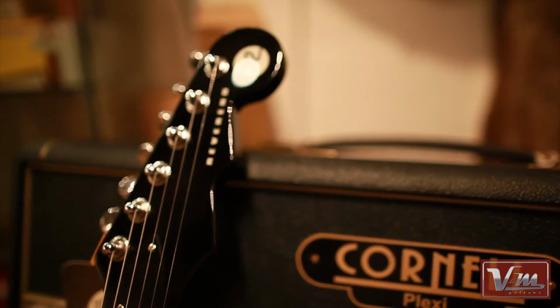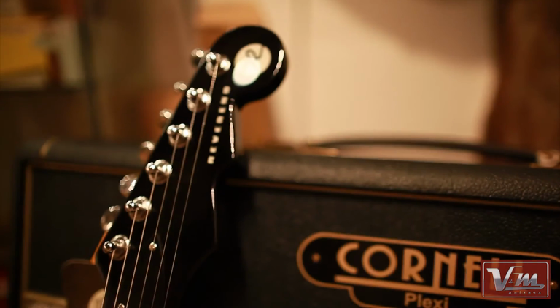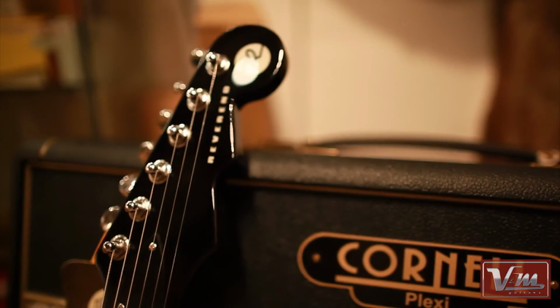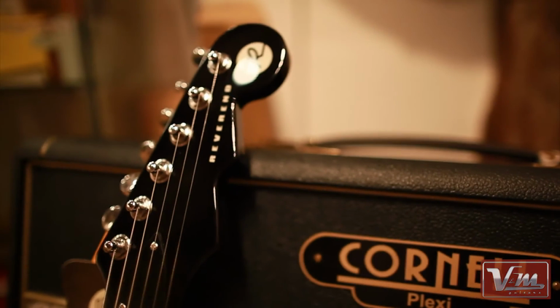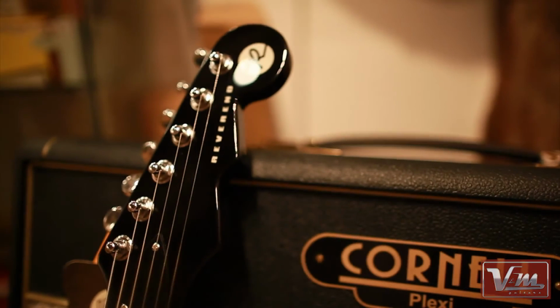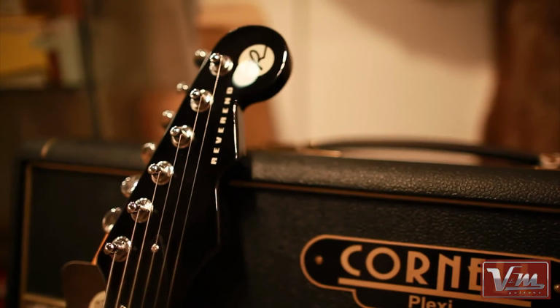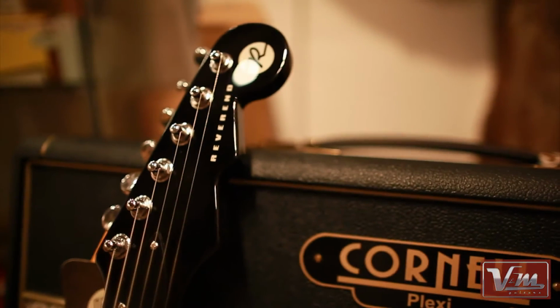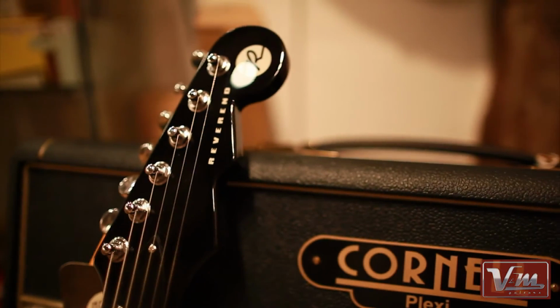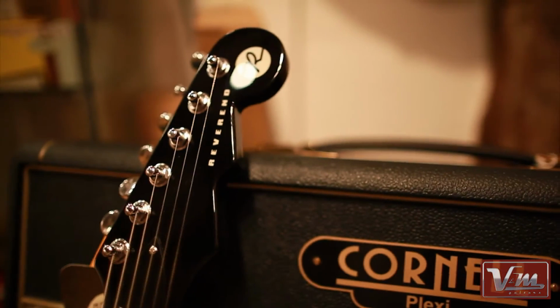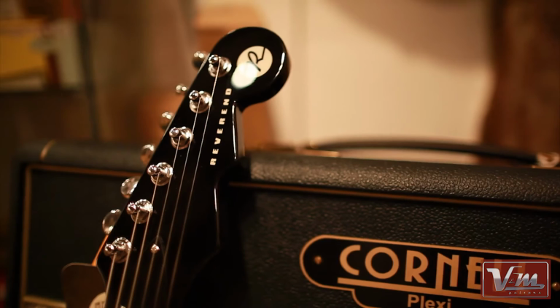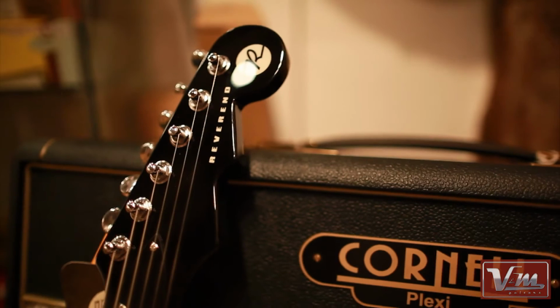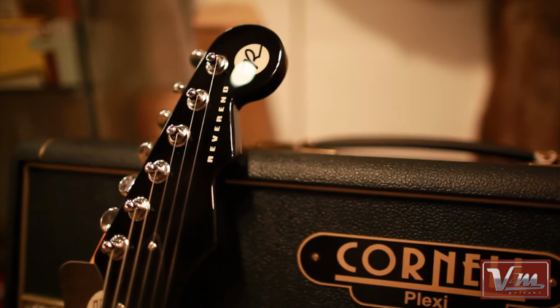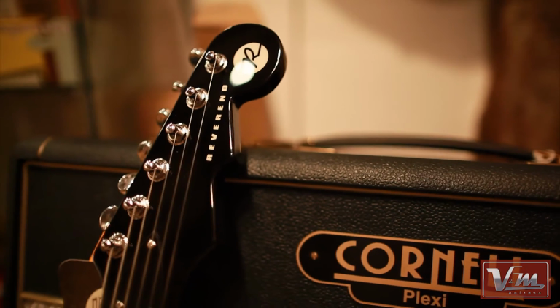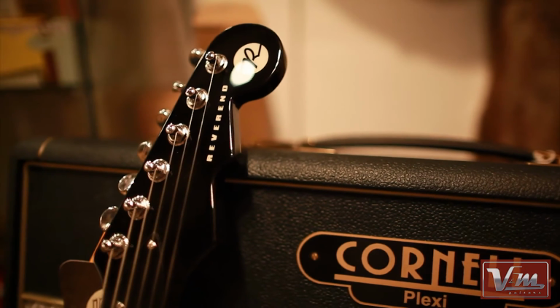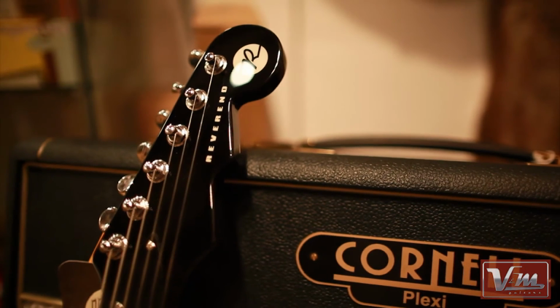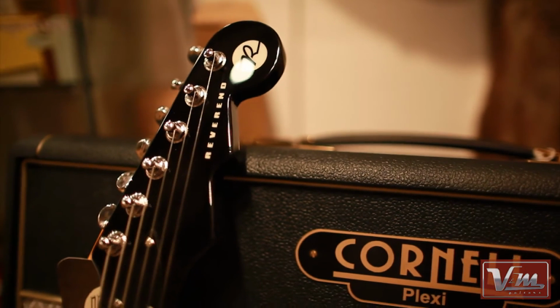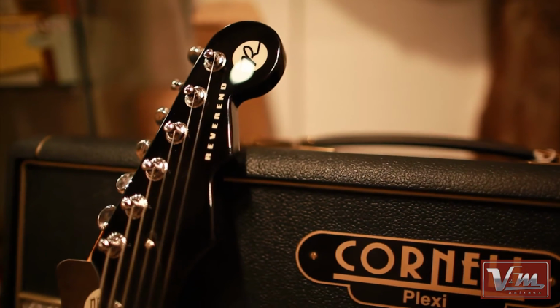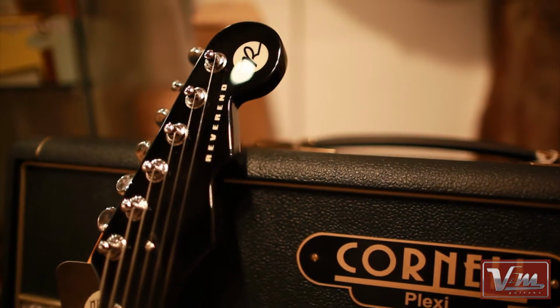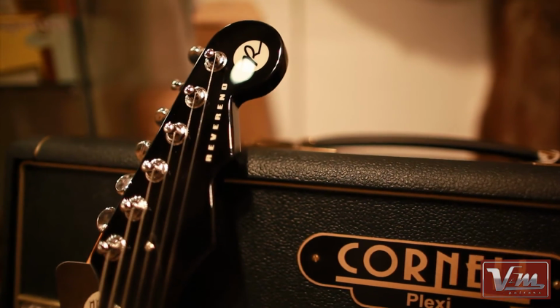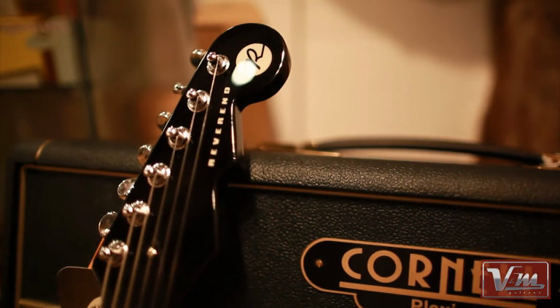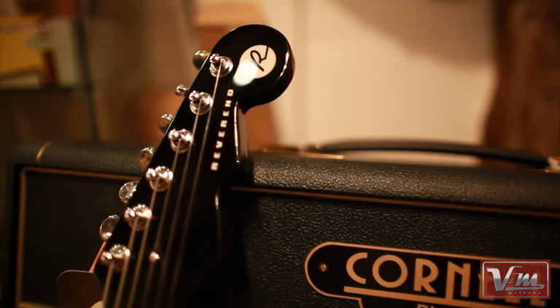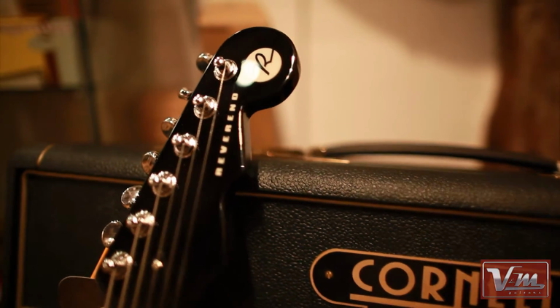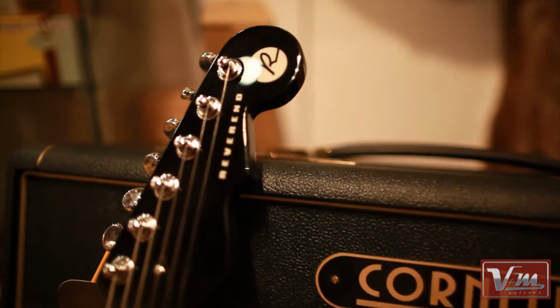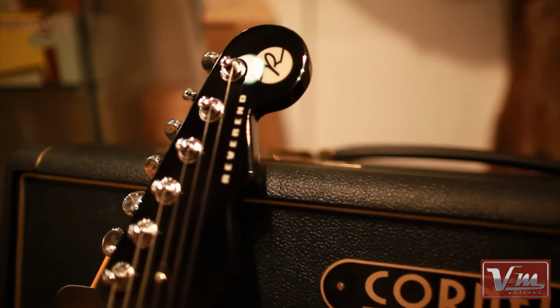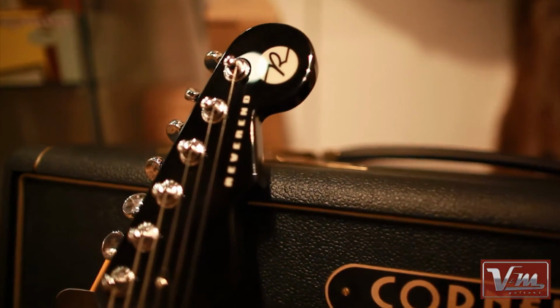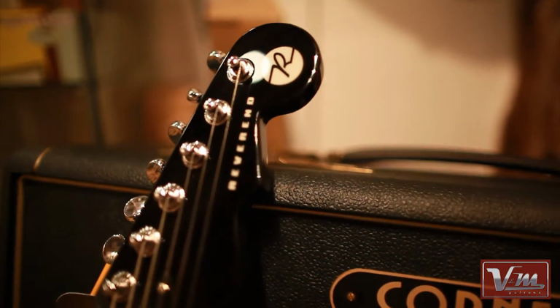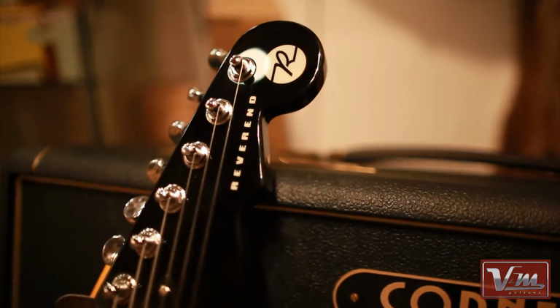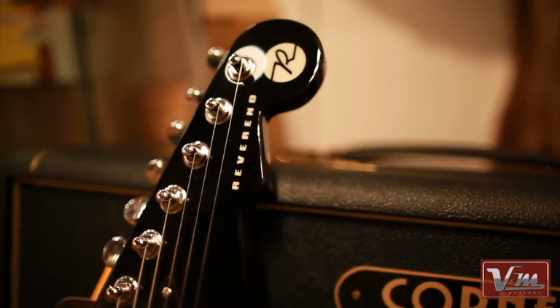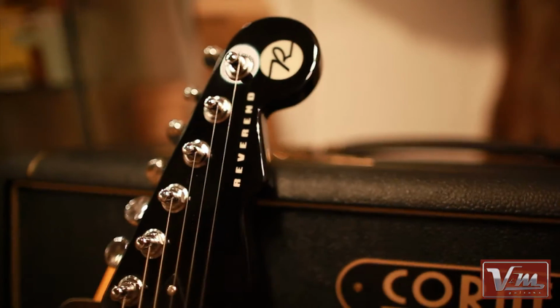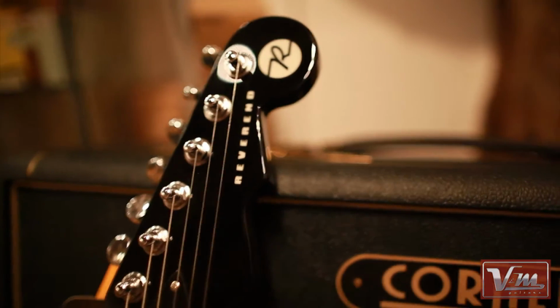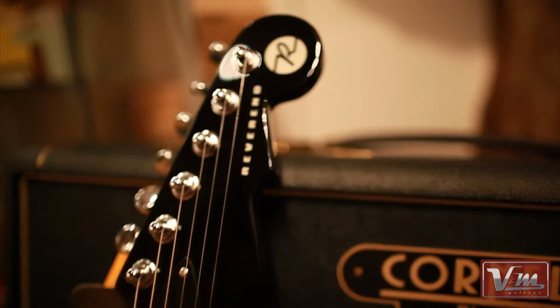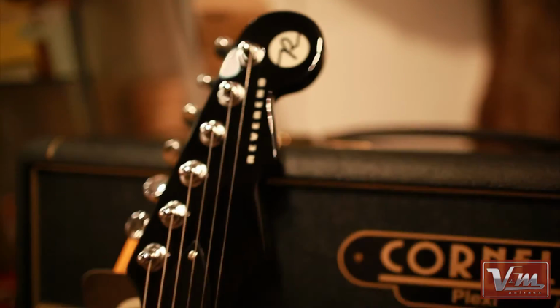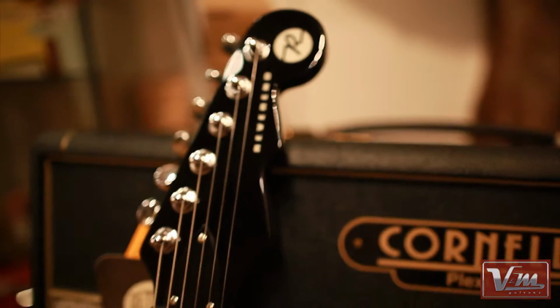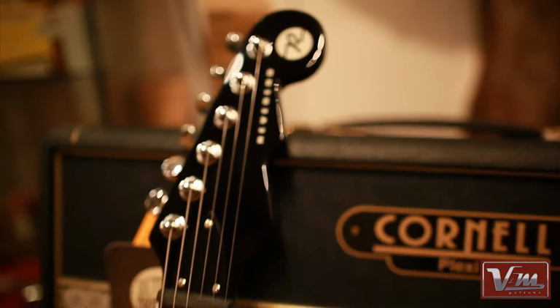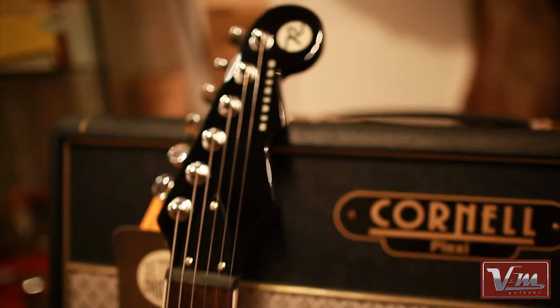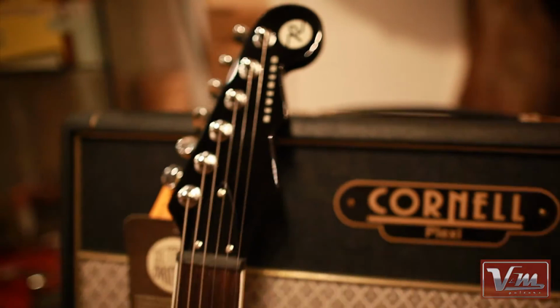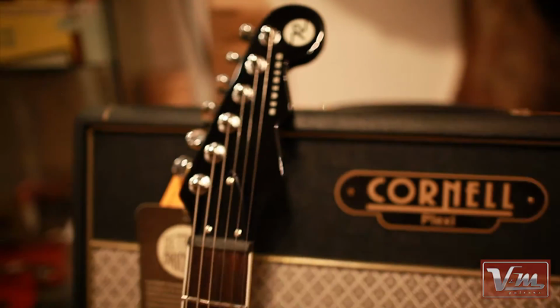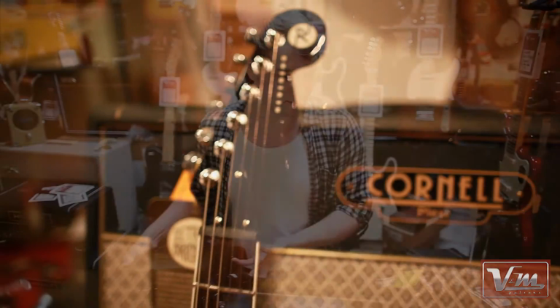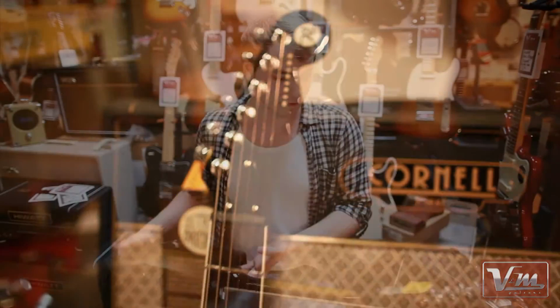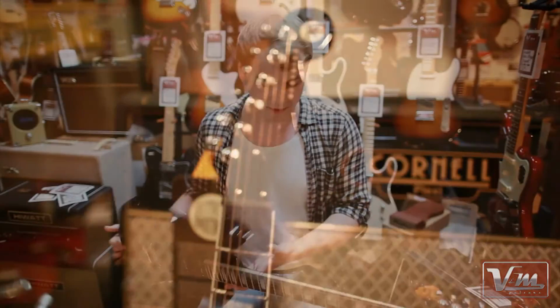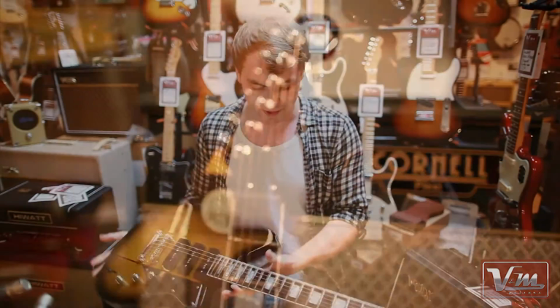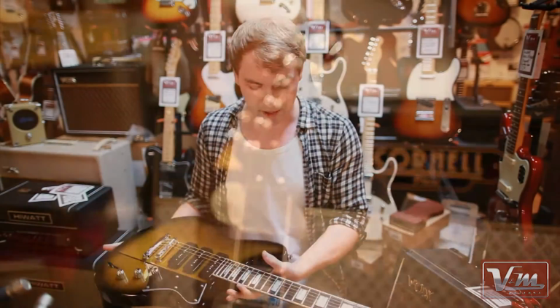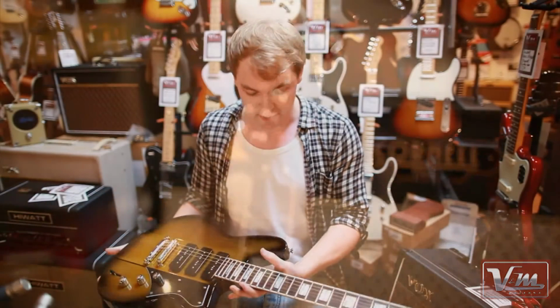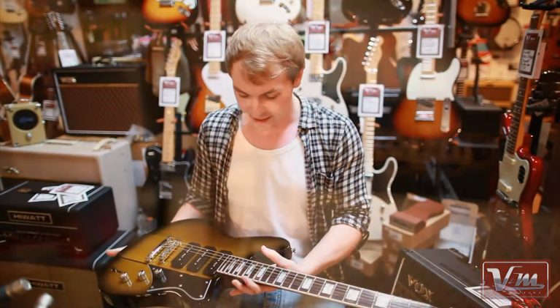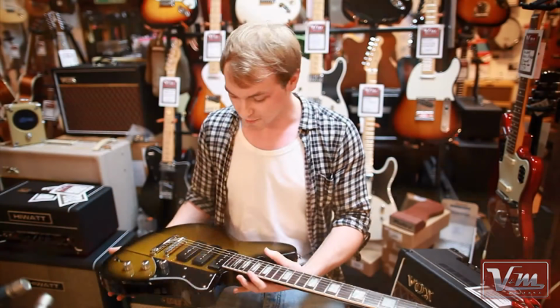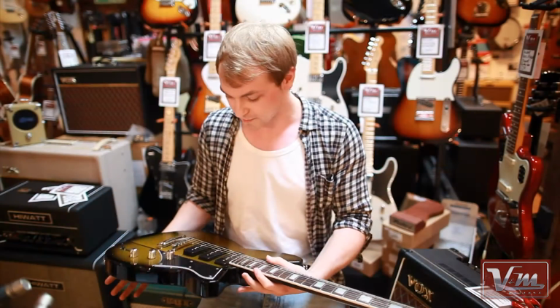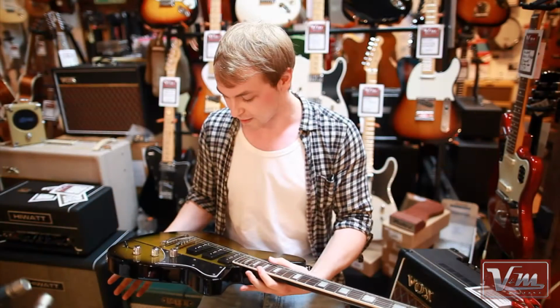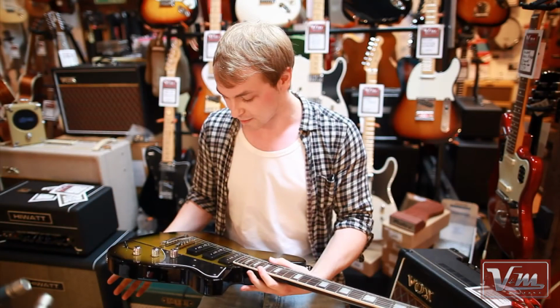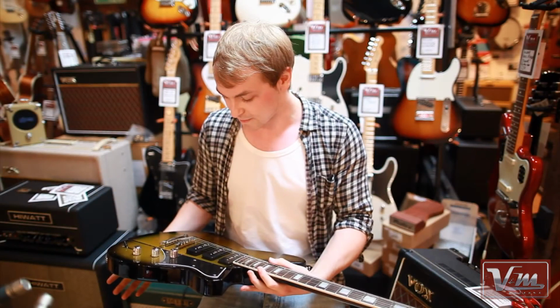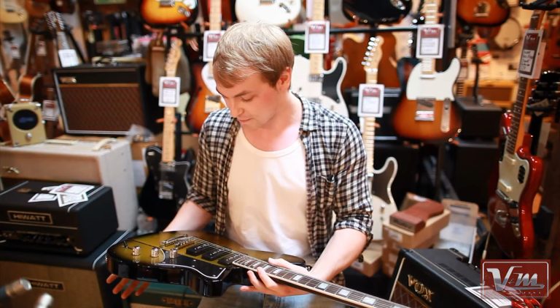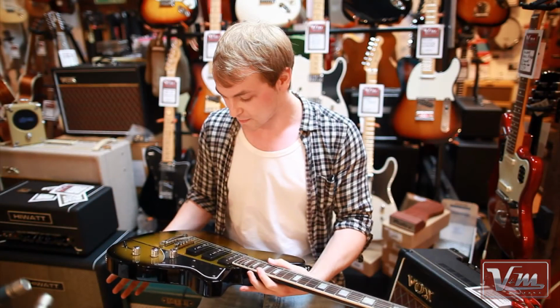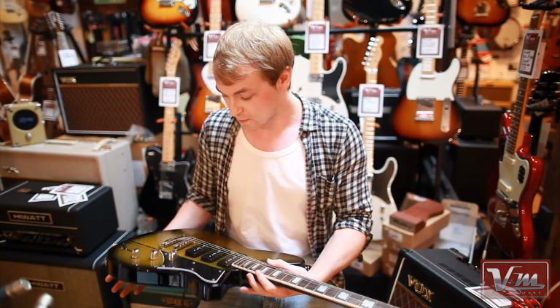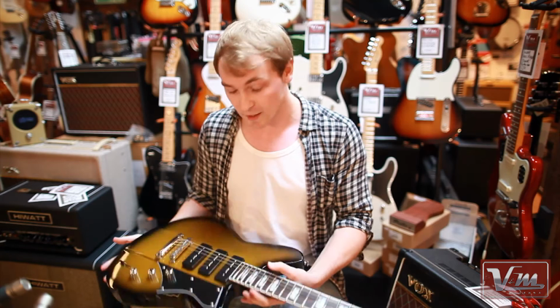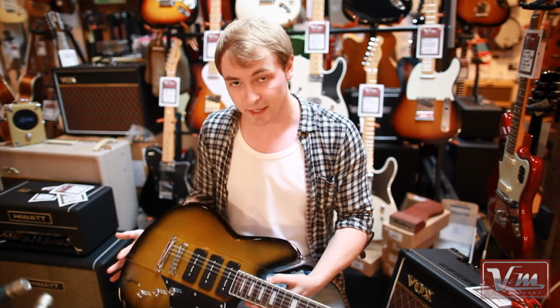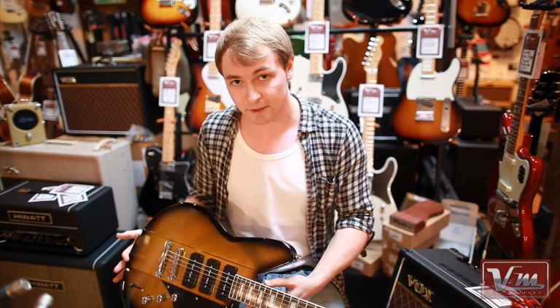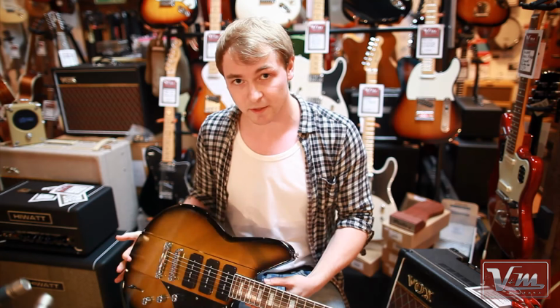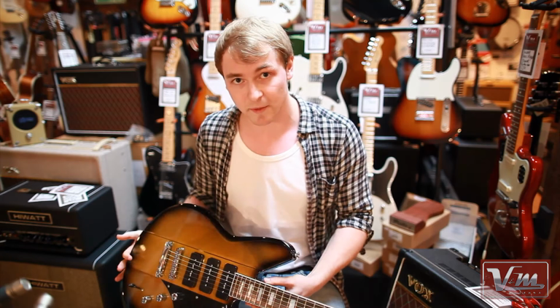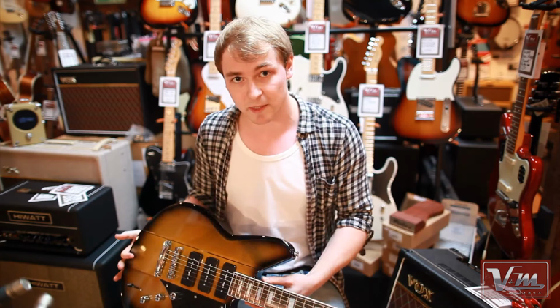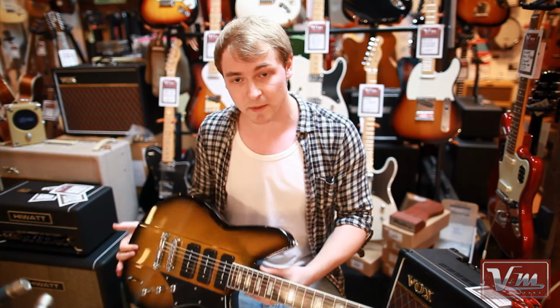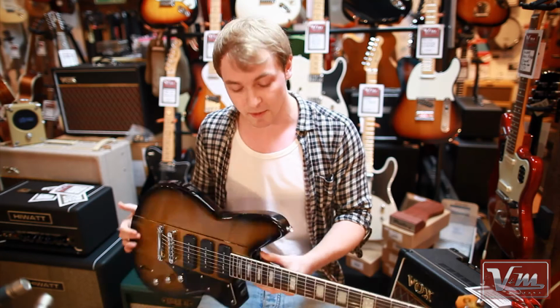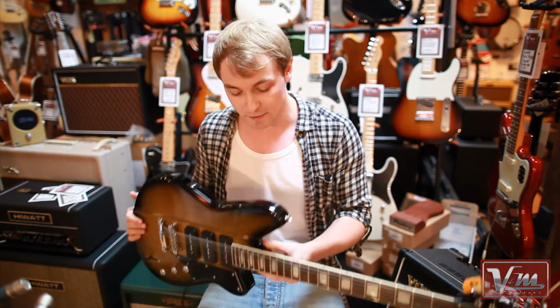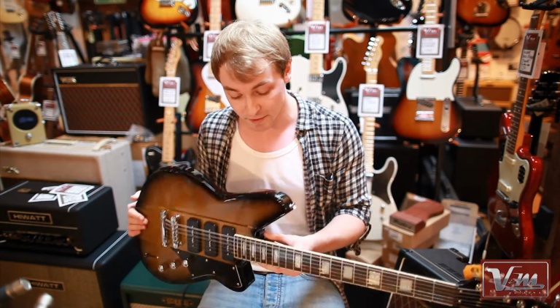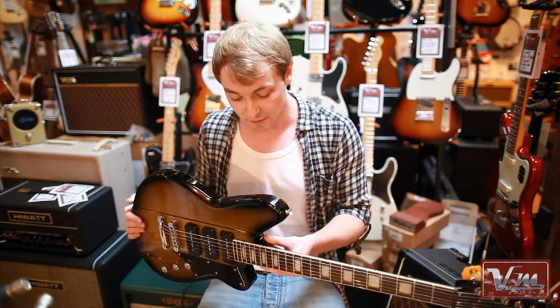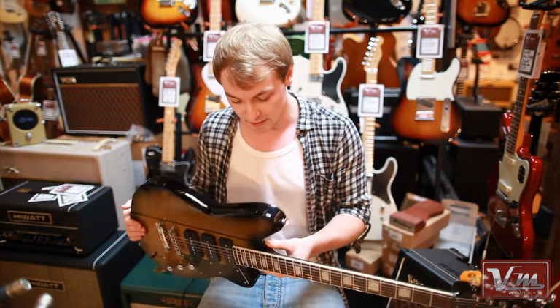Really, really good guitar. This doesn't have the Bigsby, of course, so me being a bit of a vintage geek, I'm quite keen on the Bigsby — but nonetheless, this is a really, really good guitar.